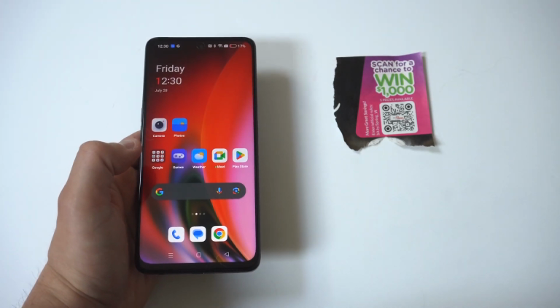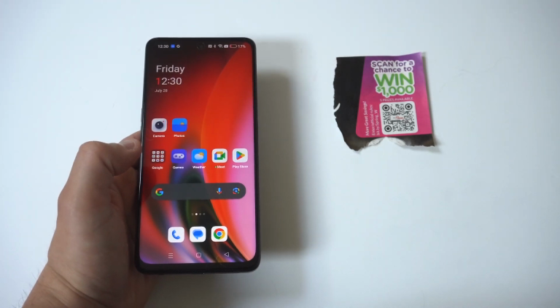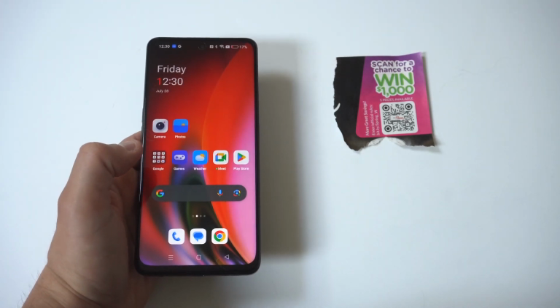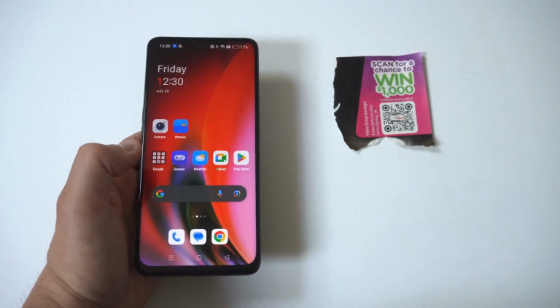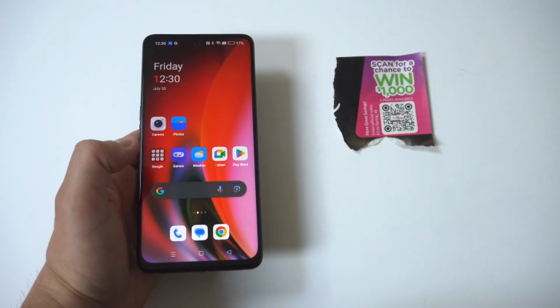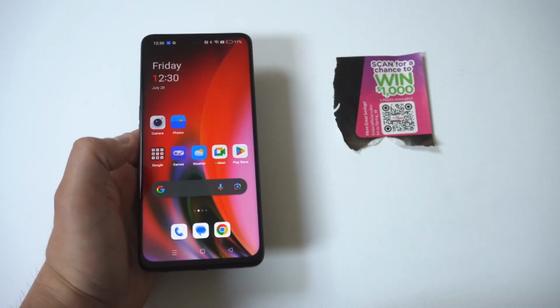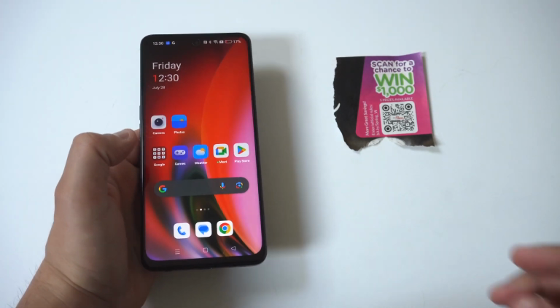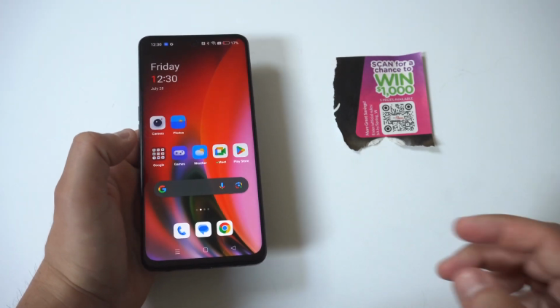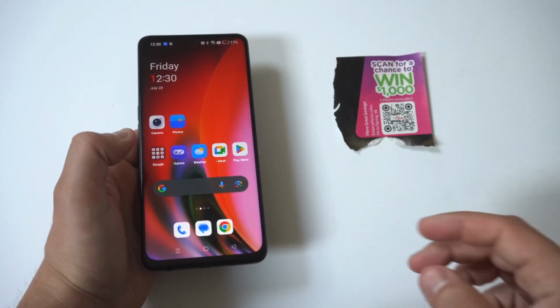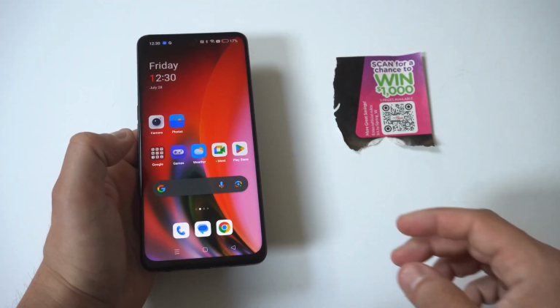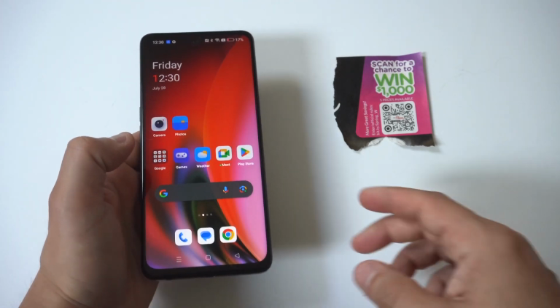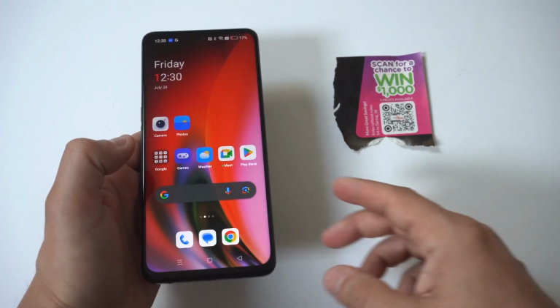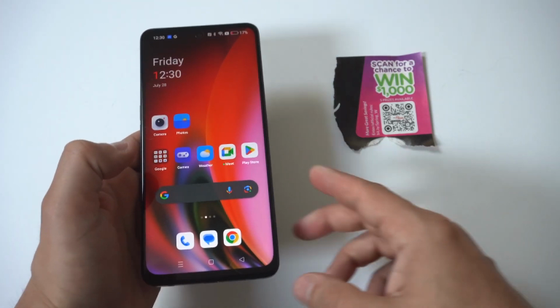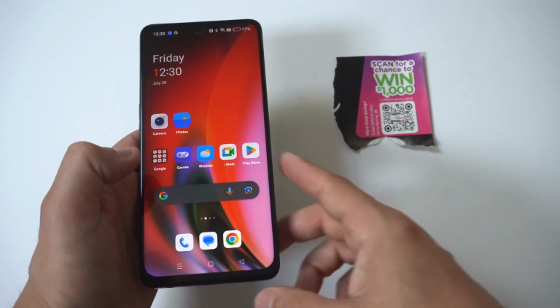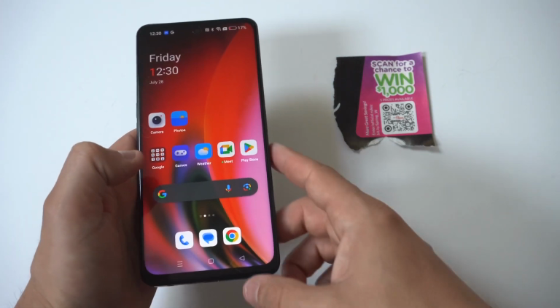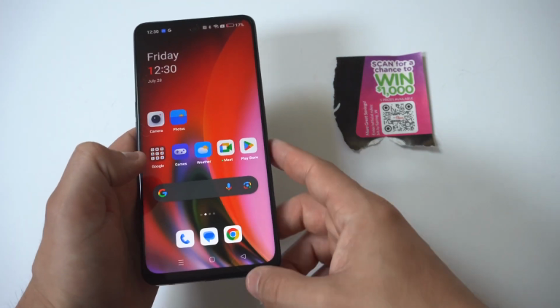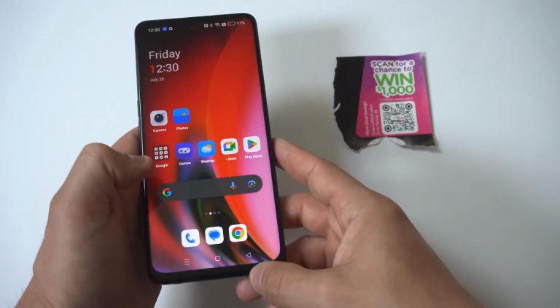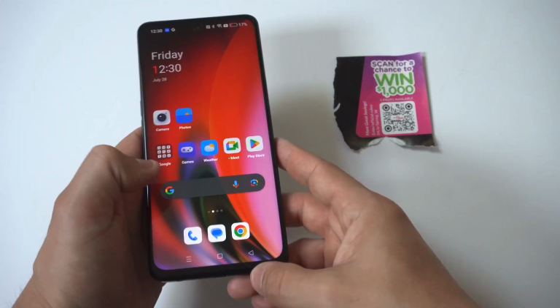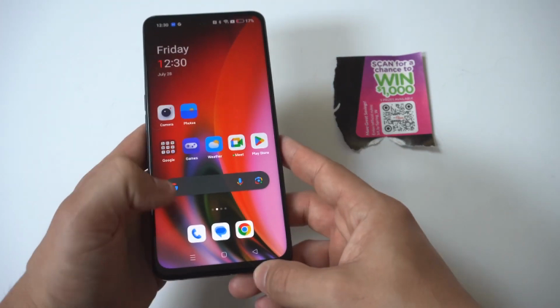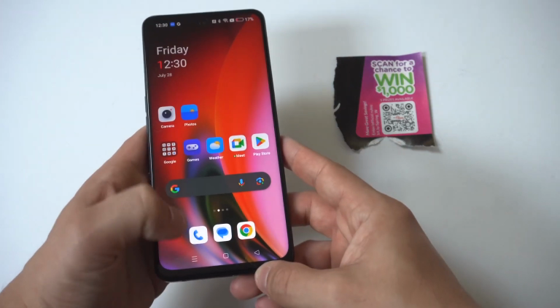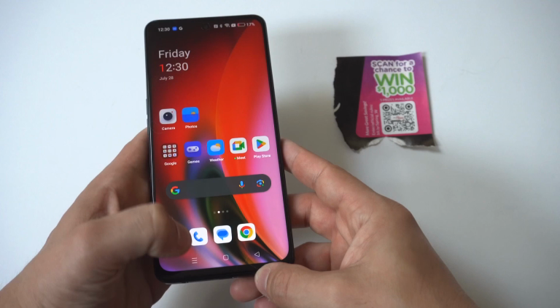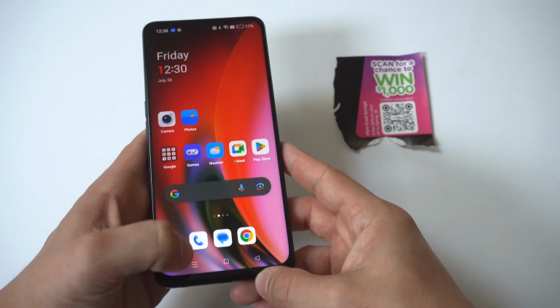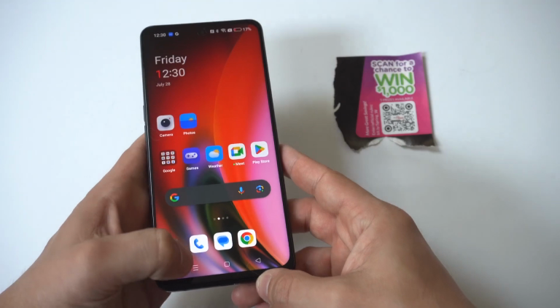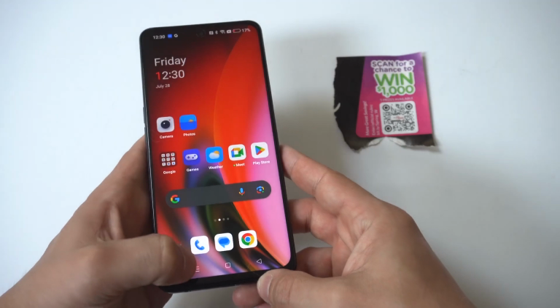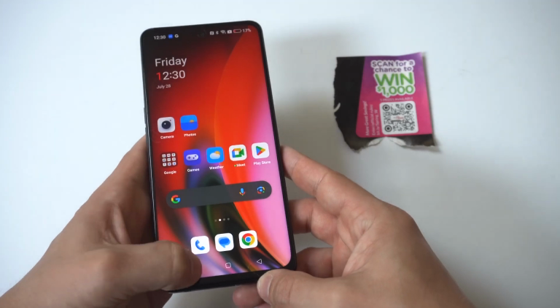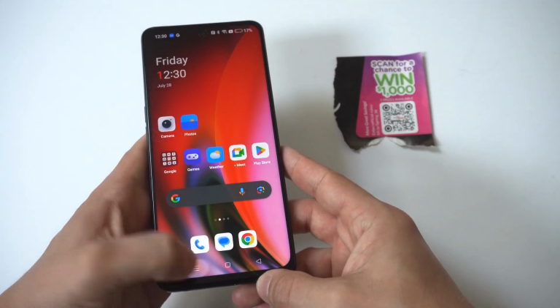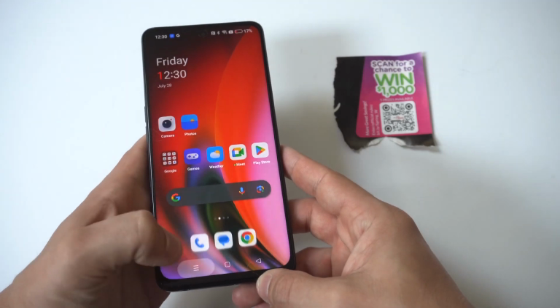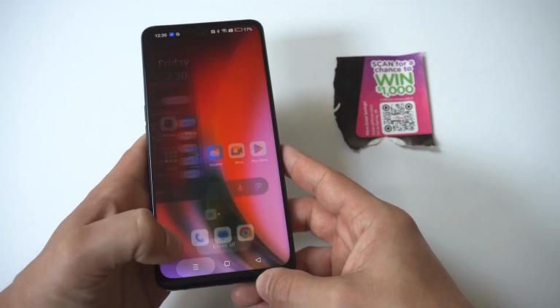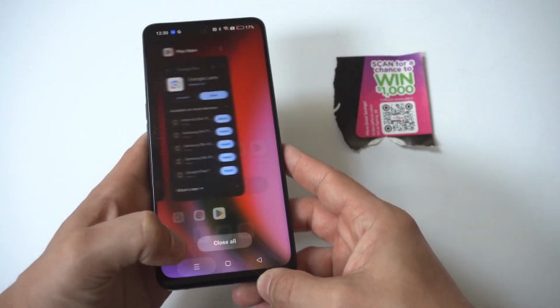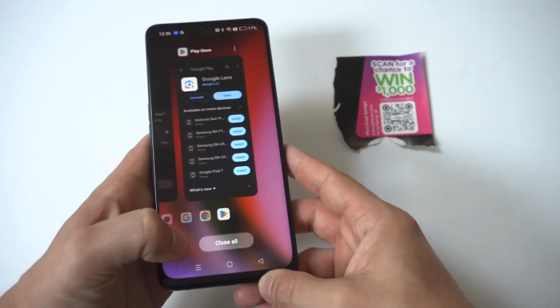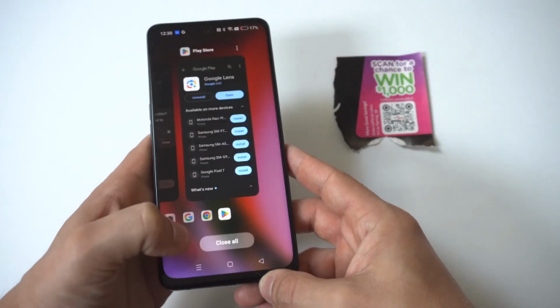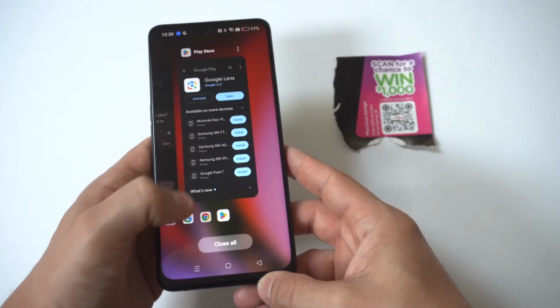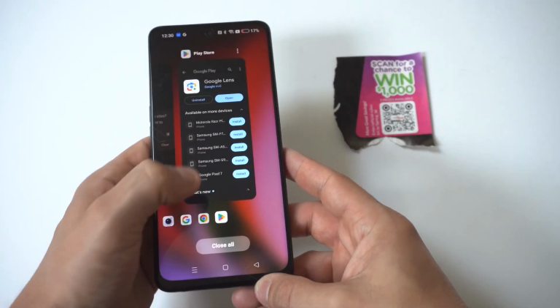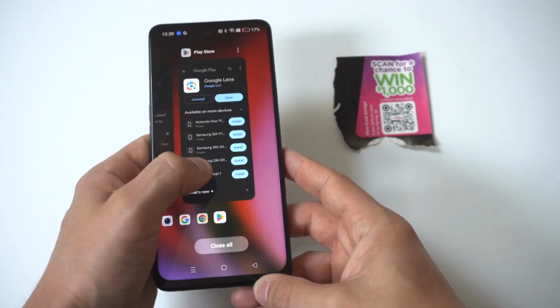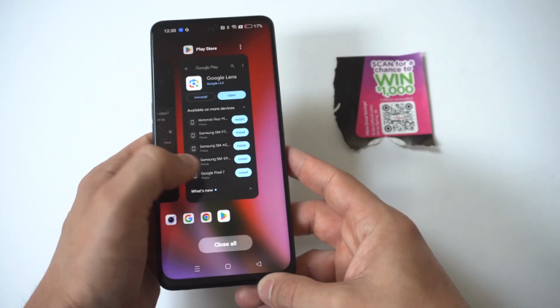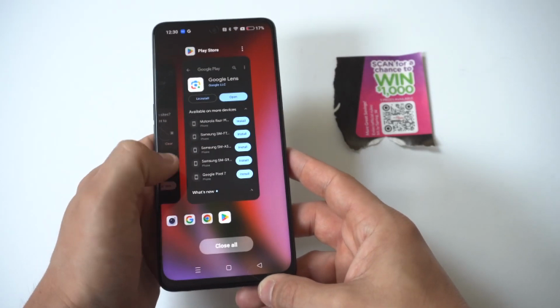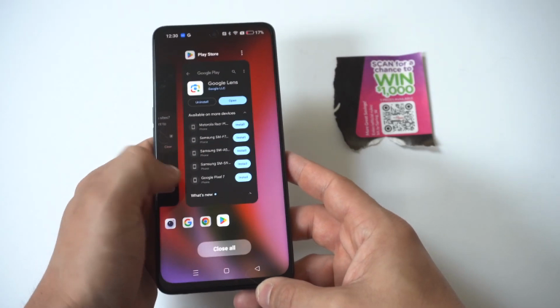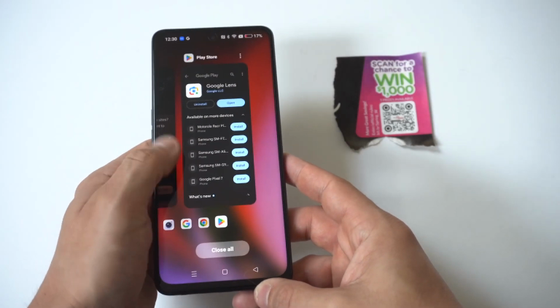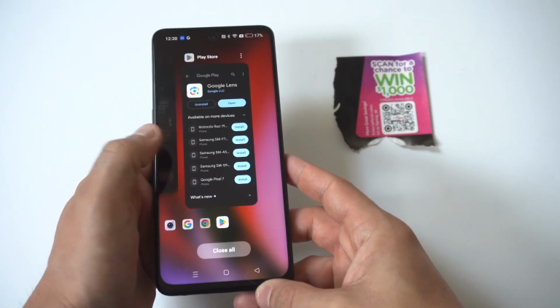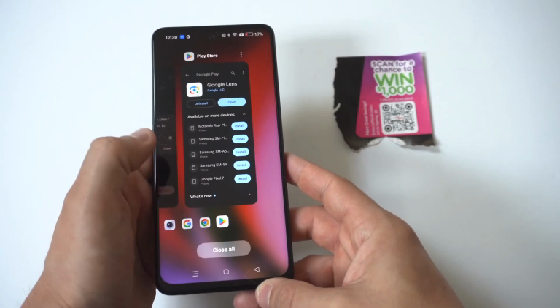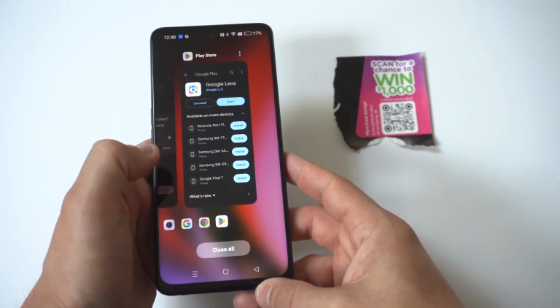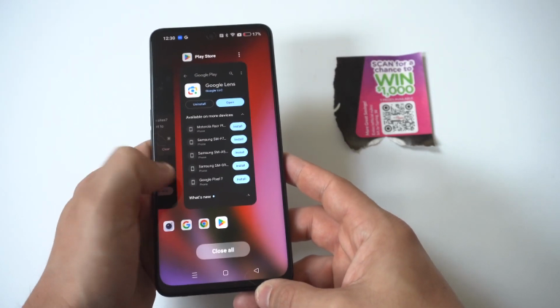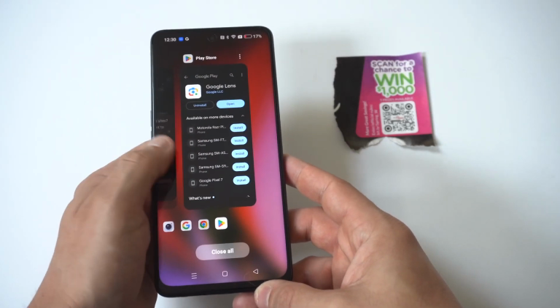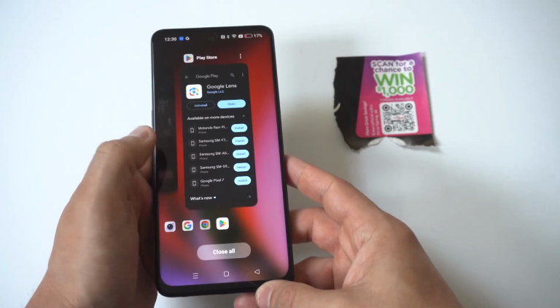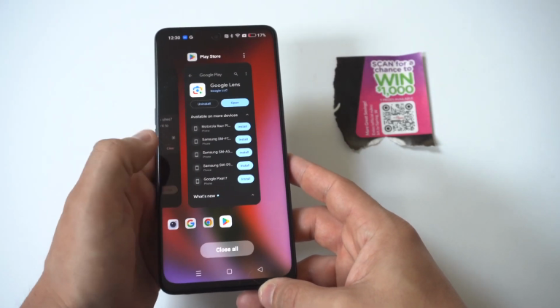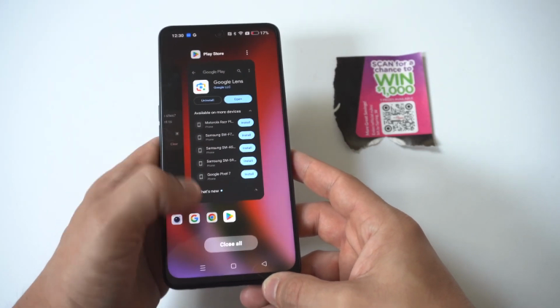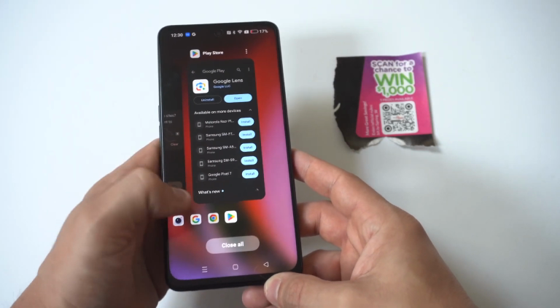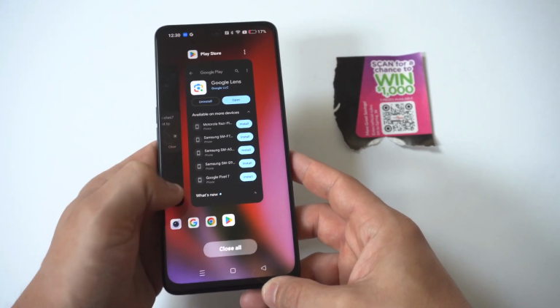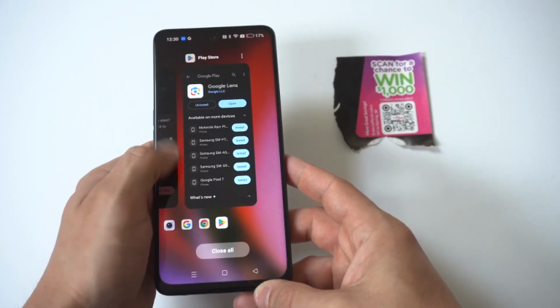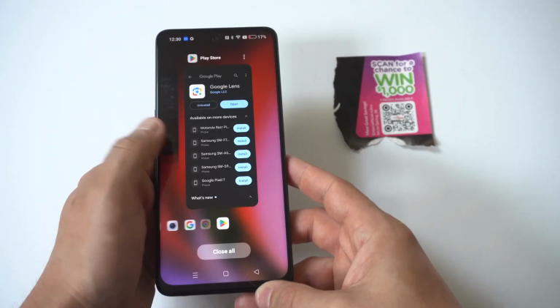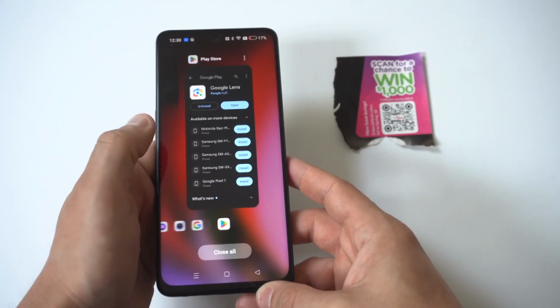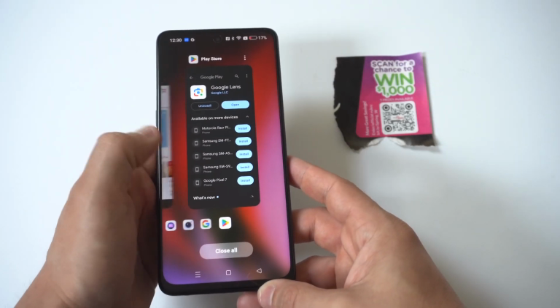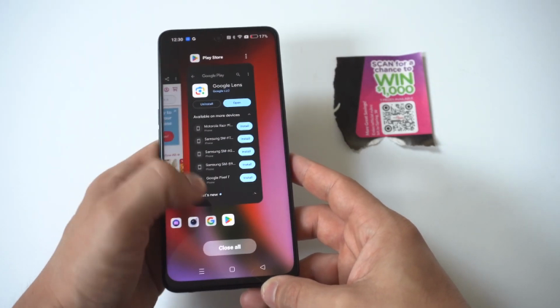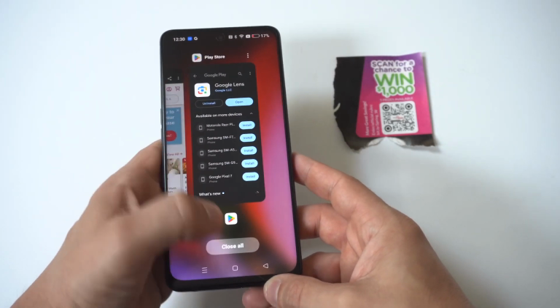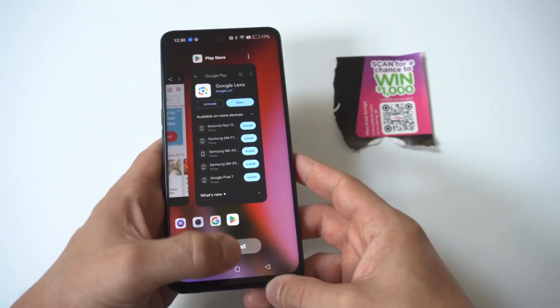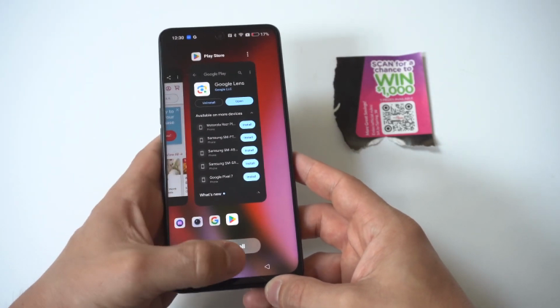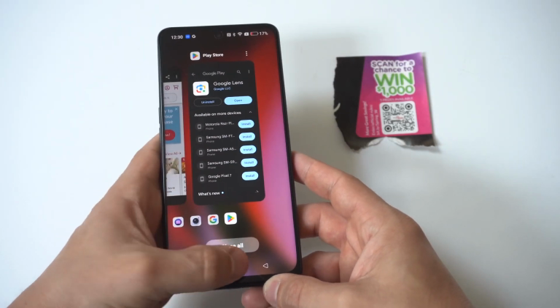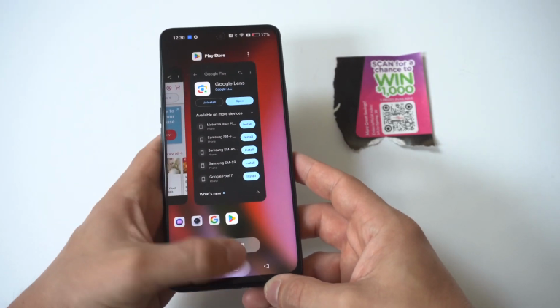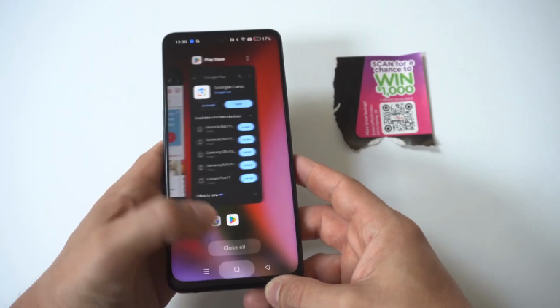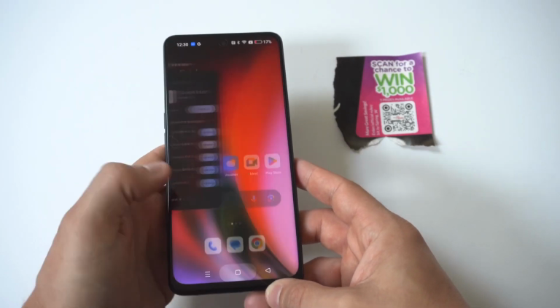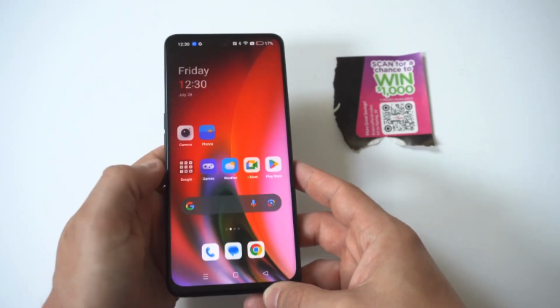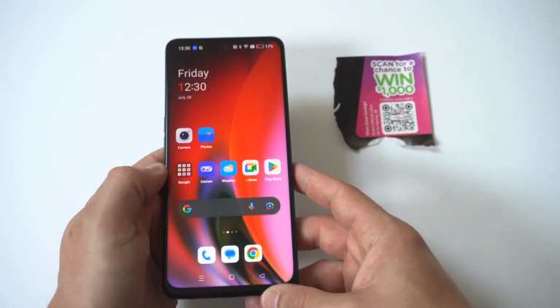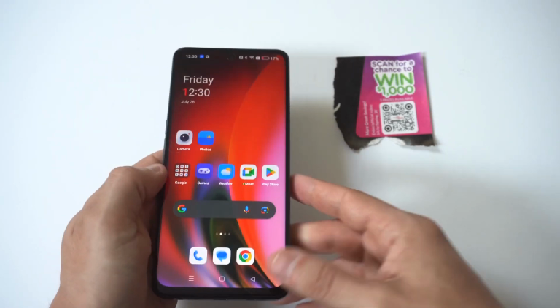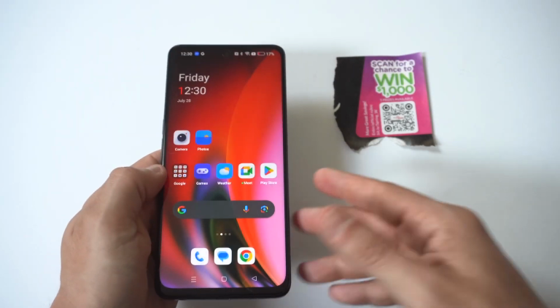Obviously you want to close out the camera app and try reloading it. If you've already tried that, you could try restarting your phone.